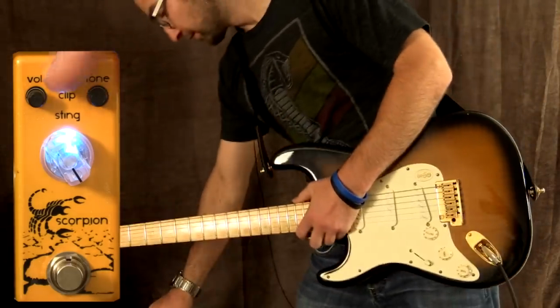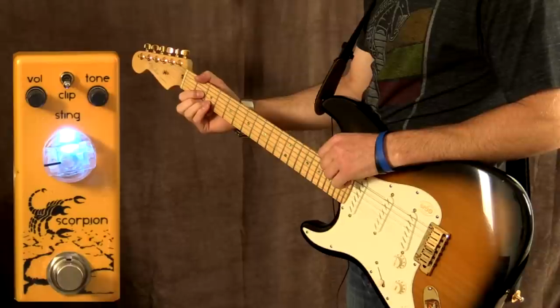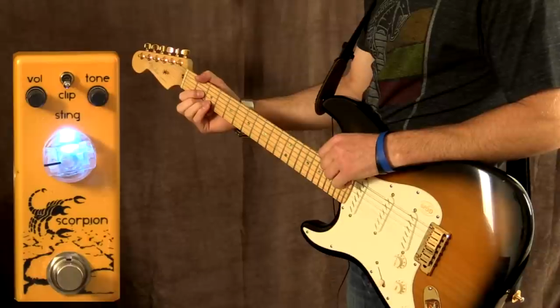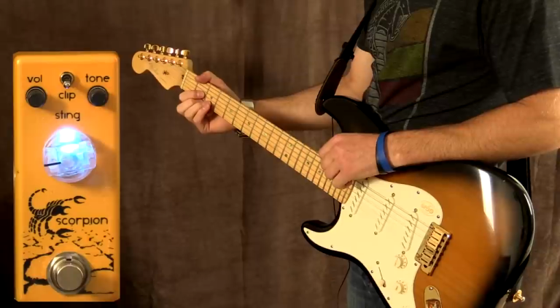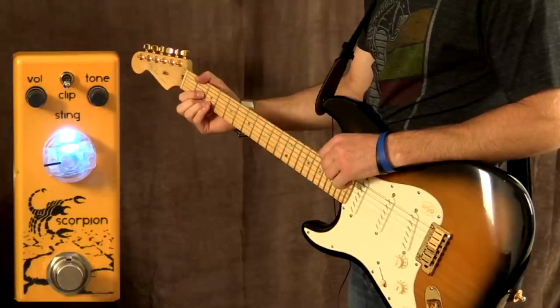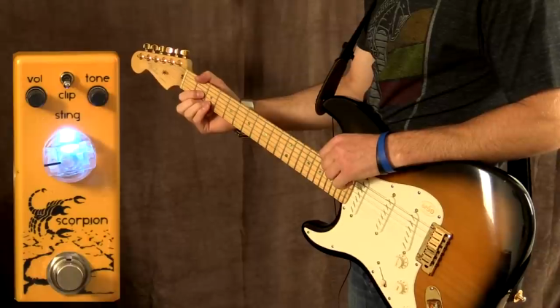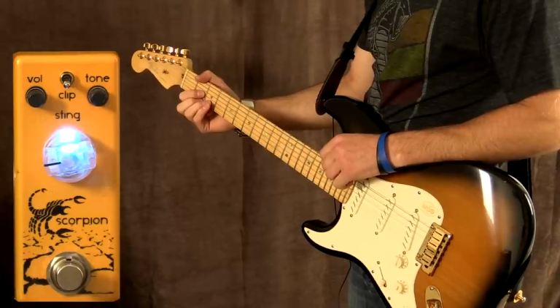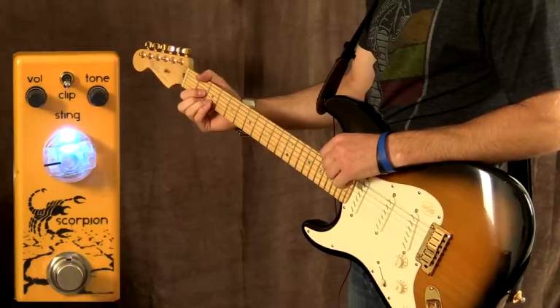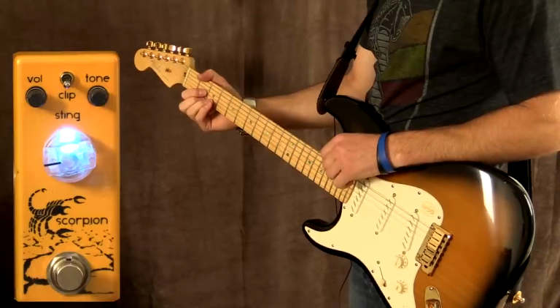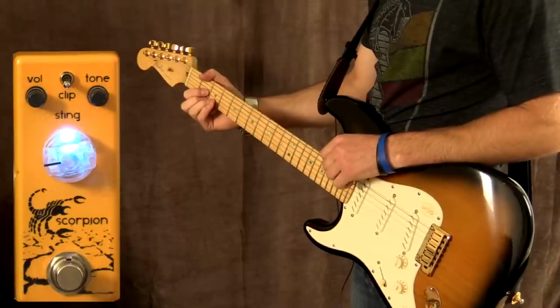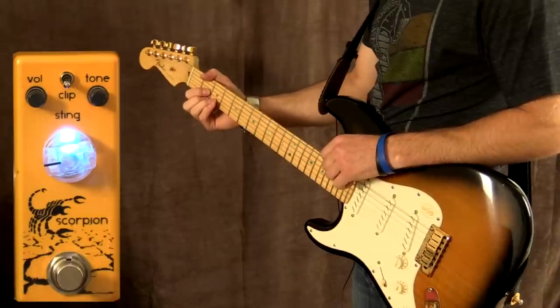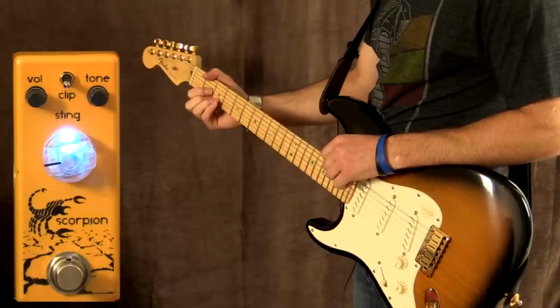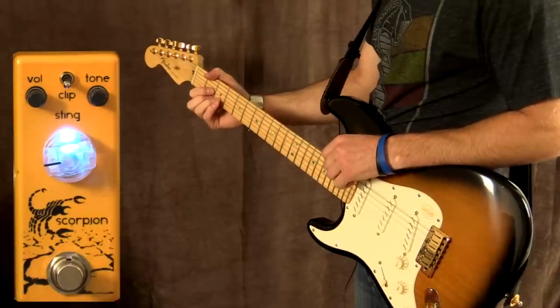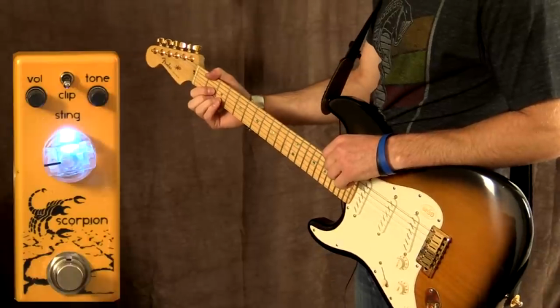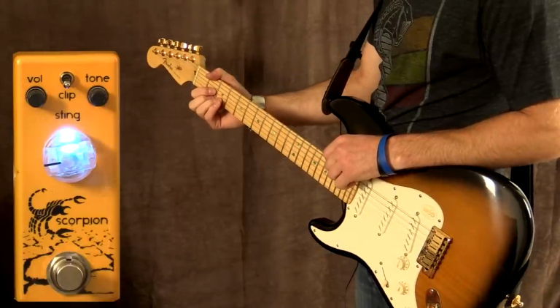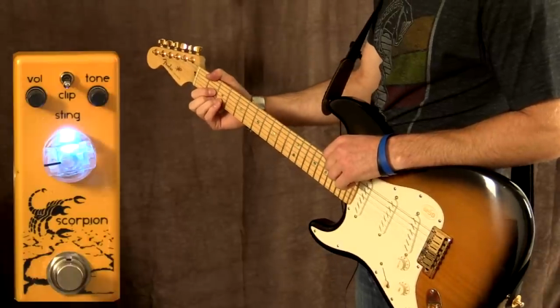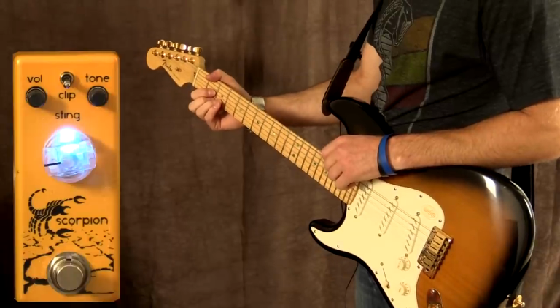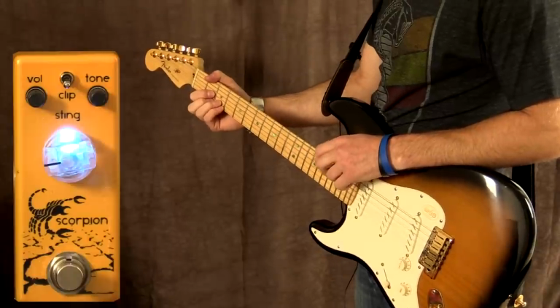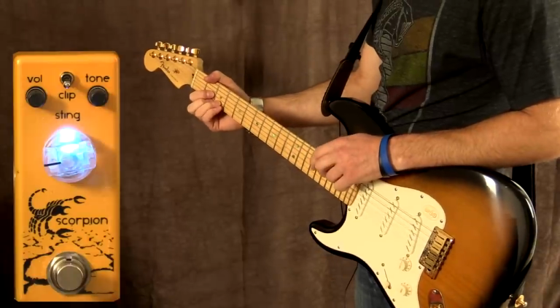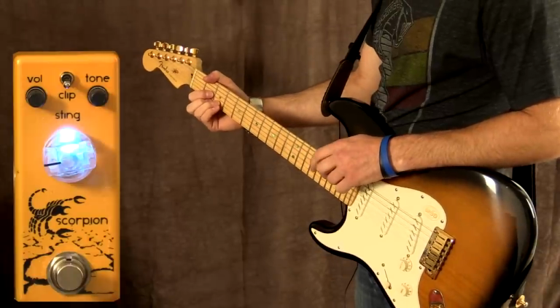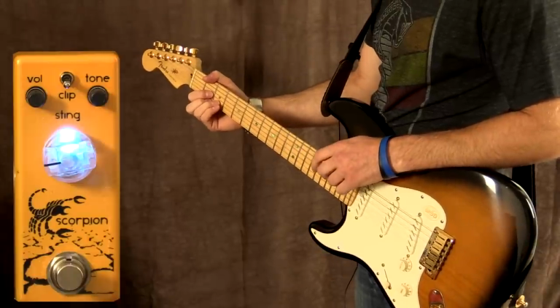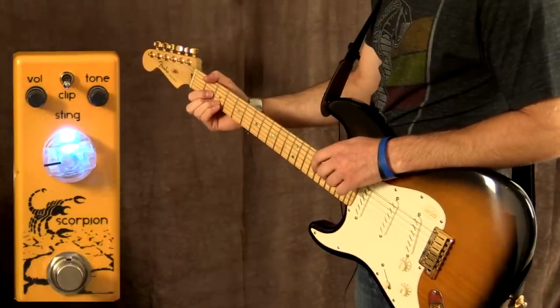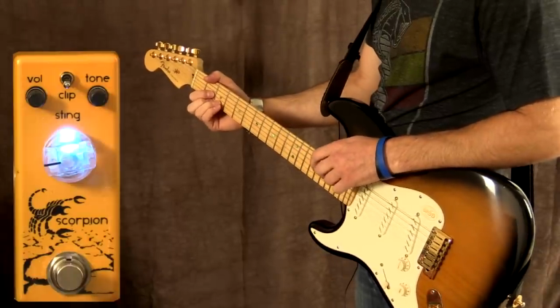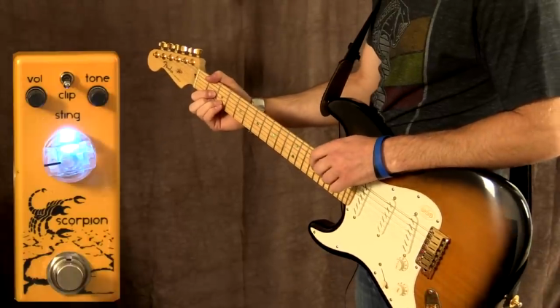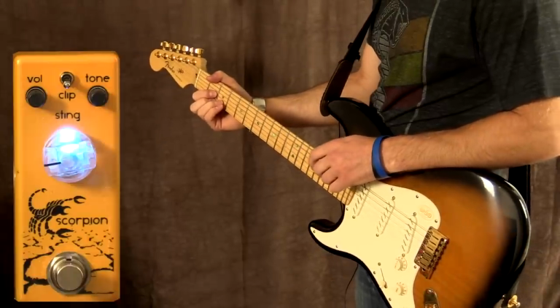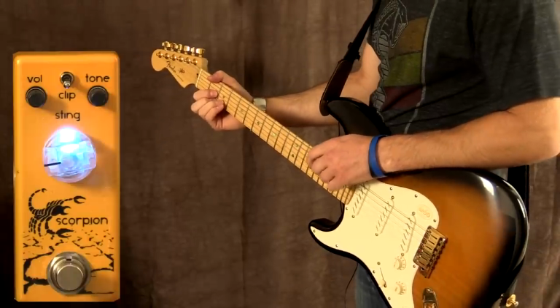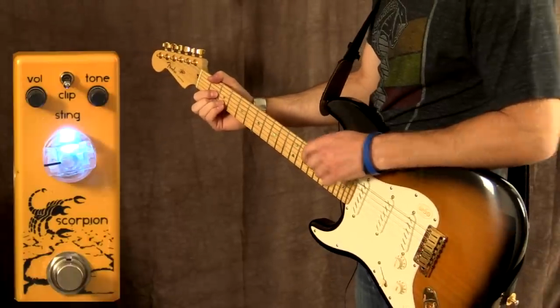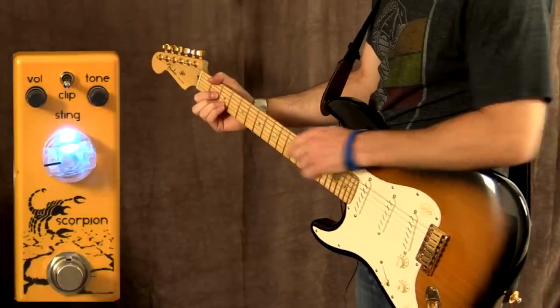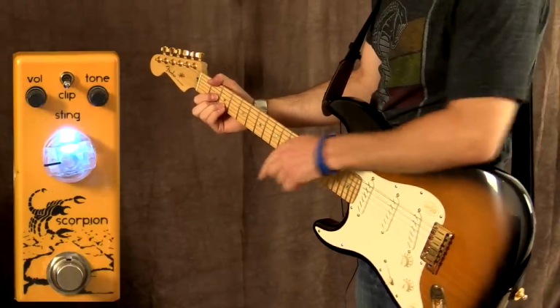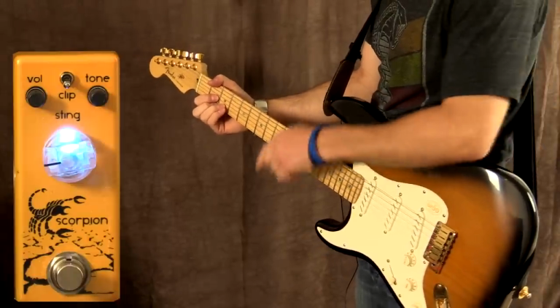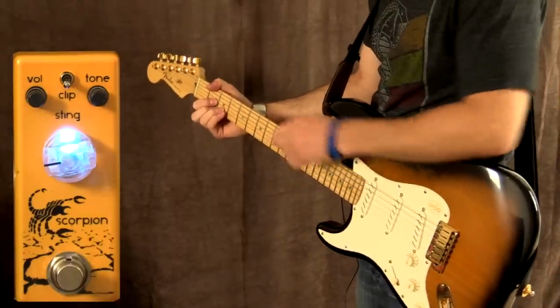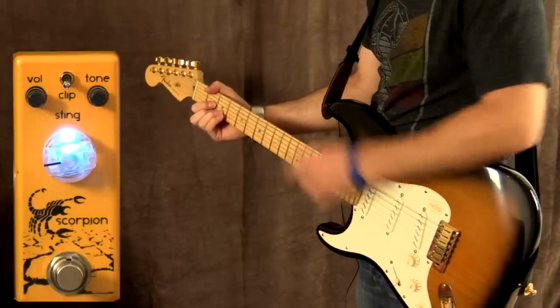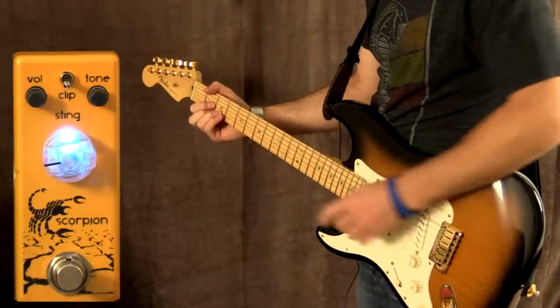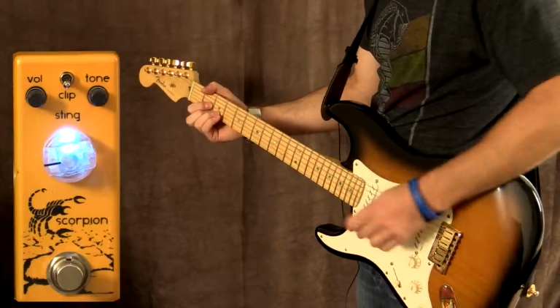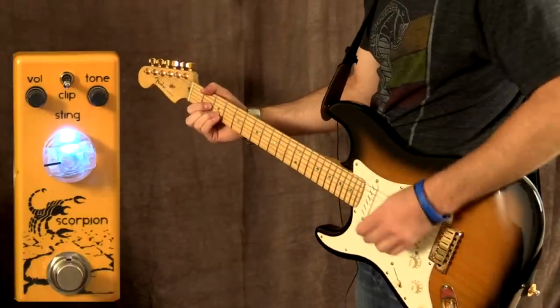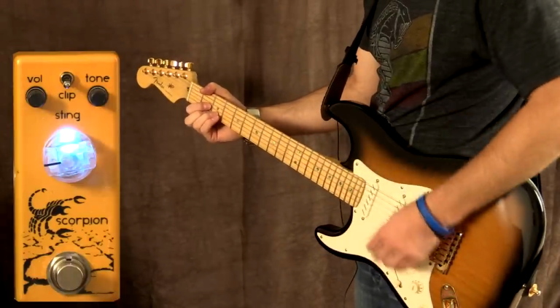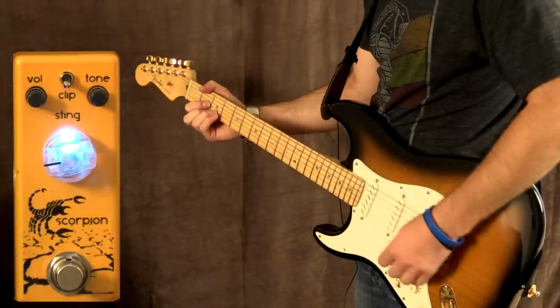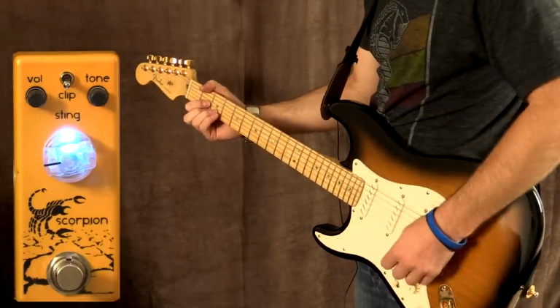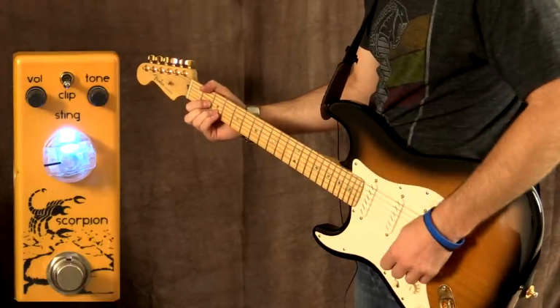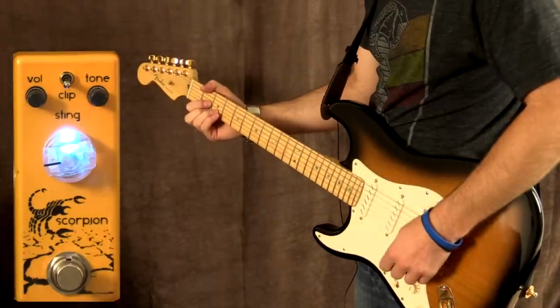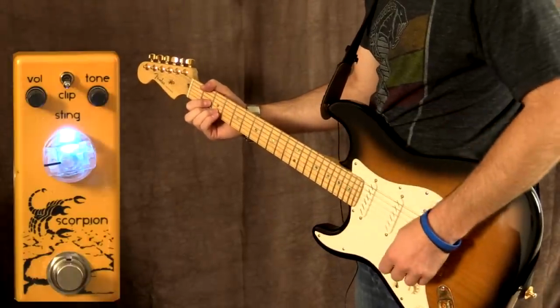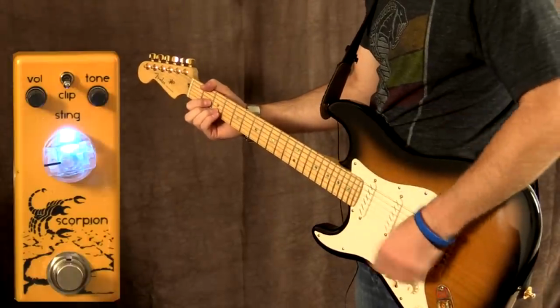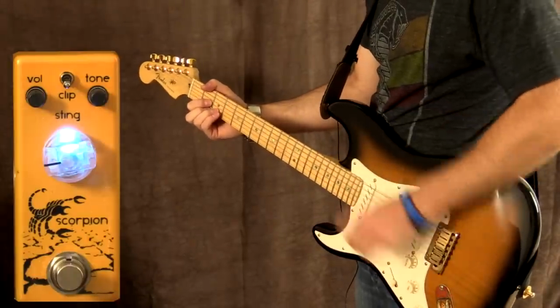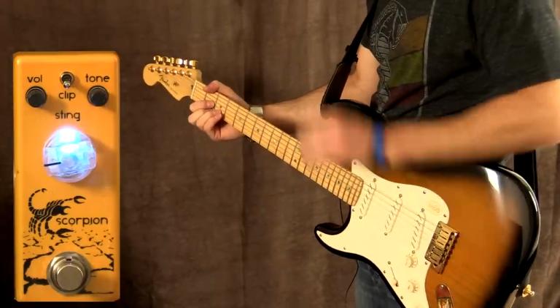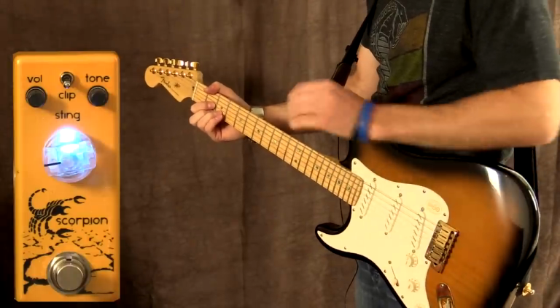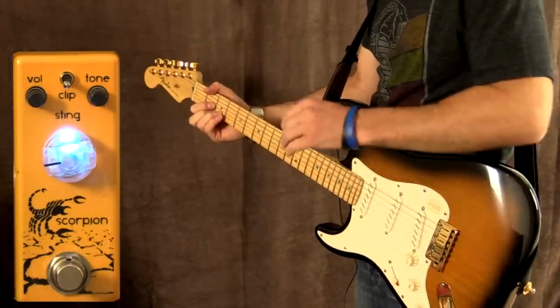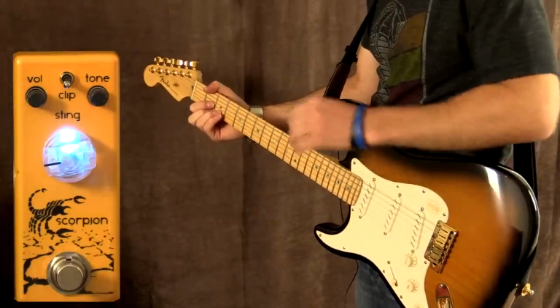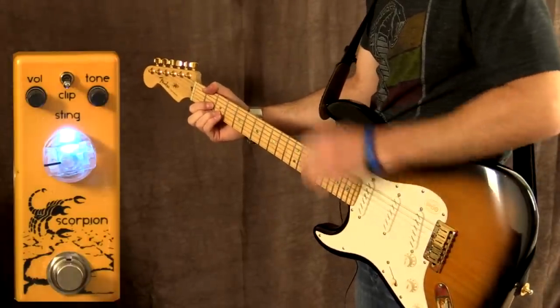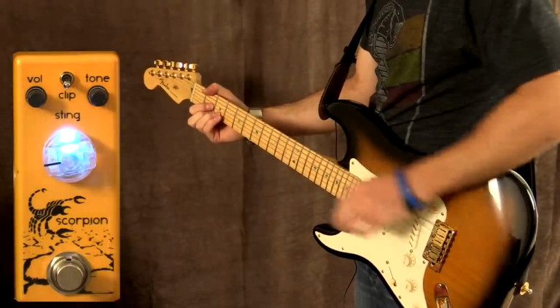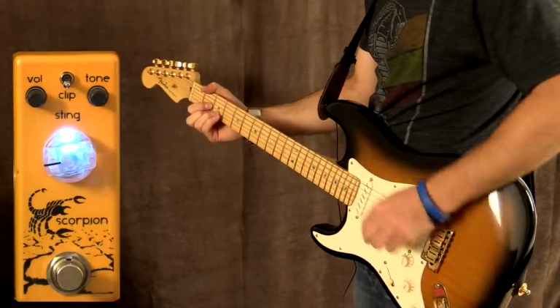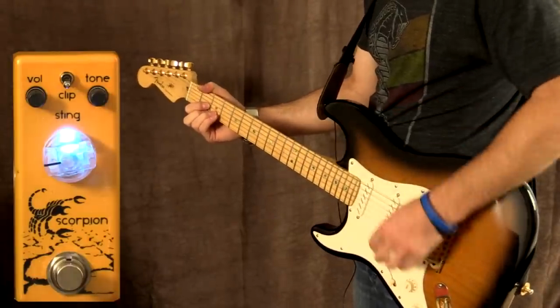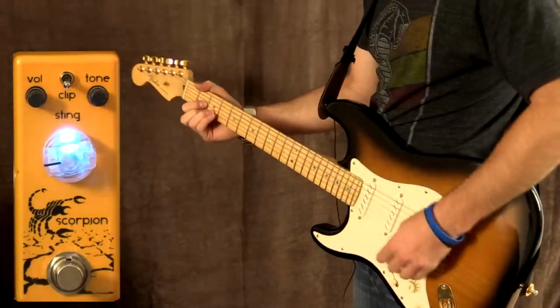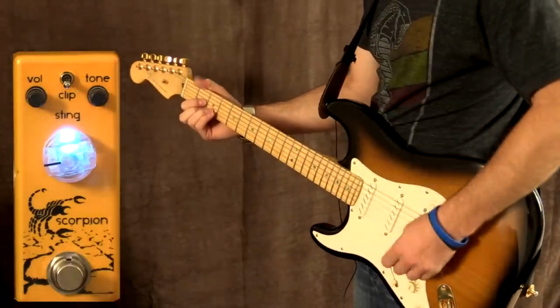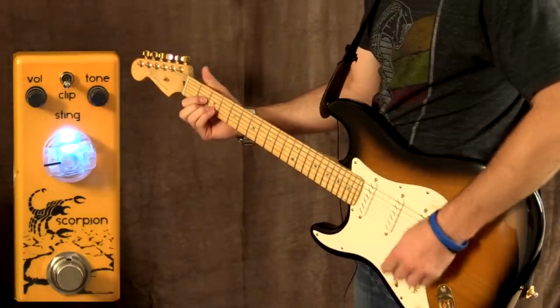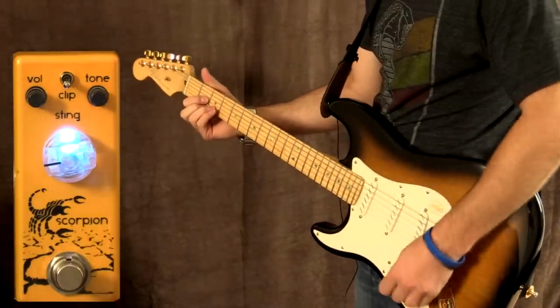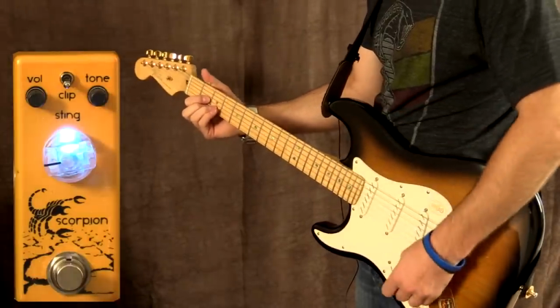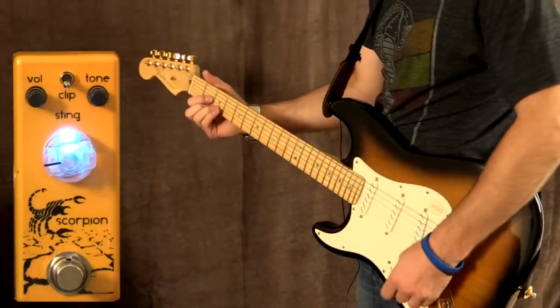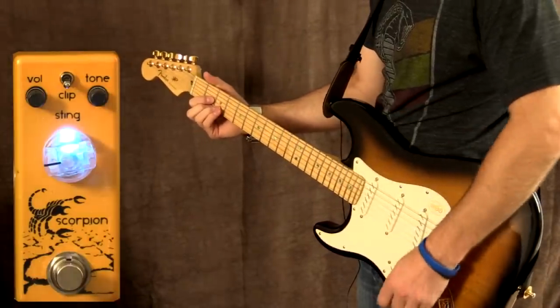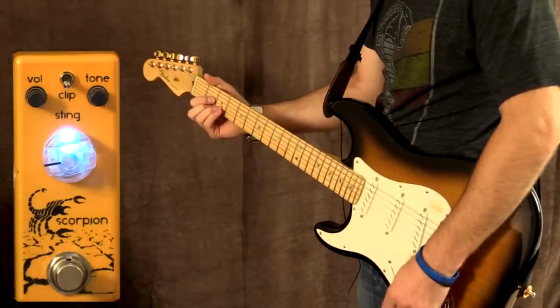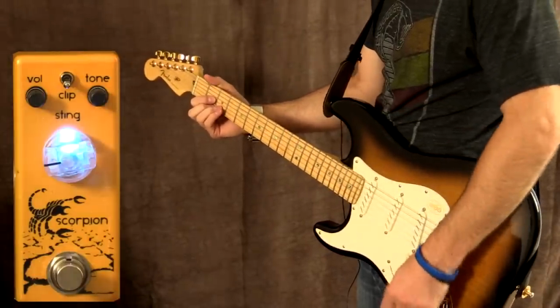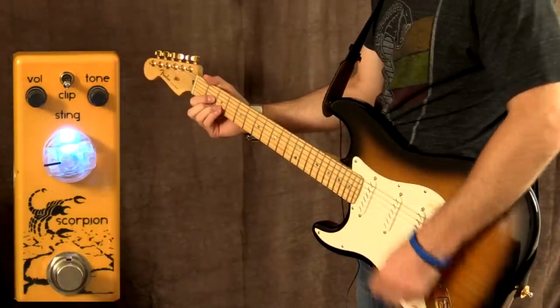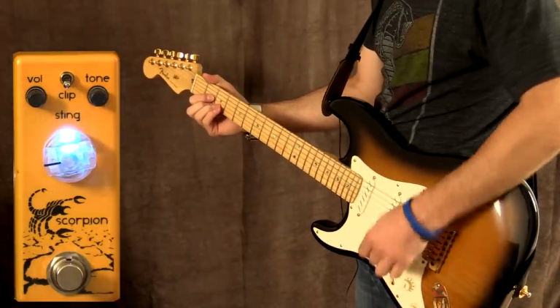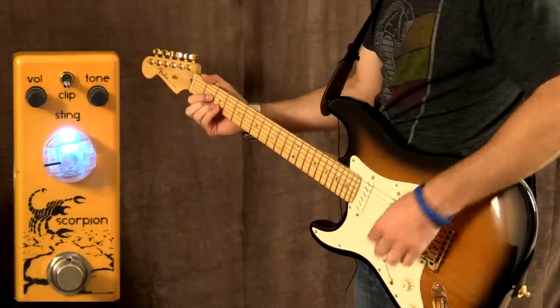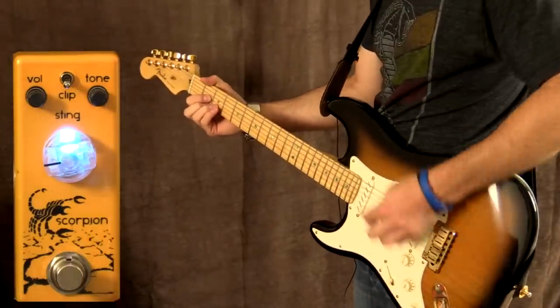Let's take a look at the British tones now. I've wound the gain back down and flipped the switch down as well. Bridge pickup.